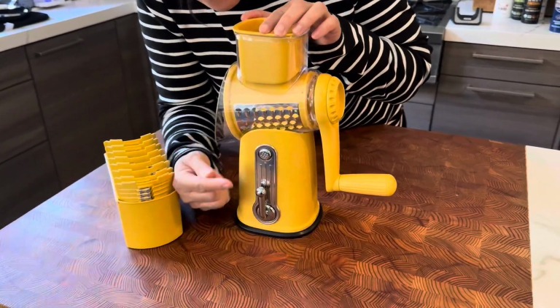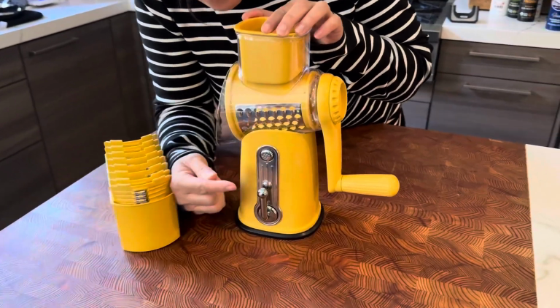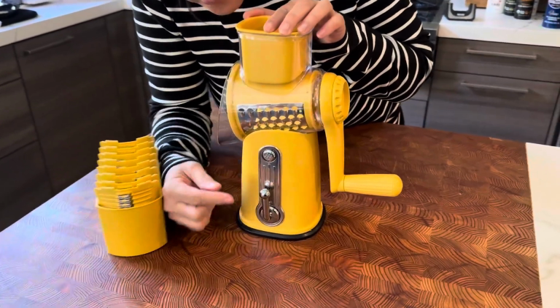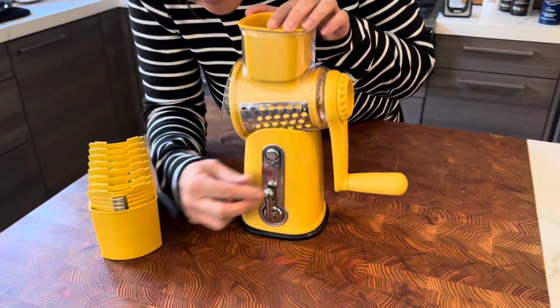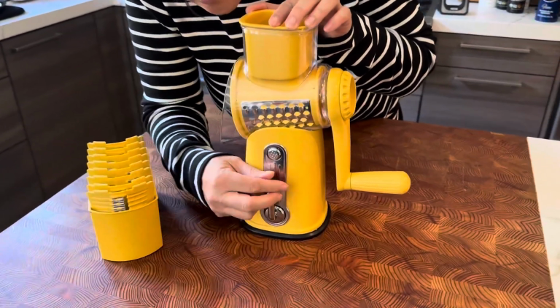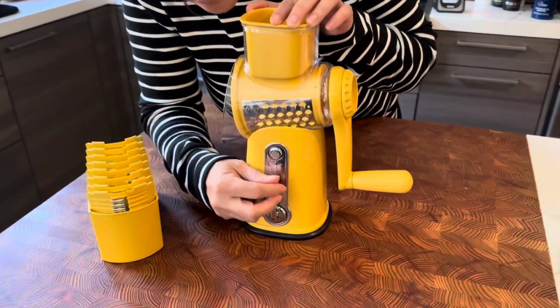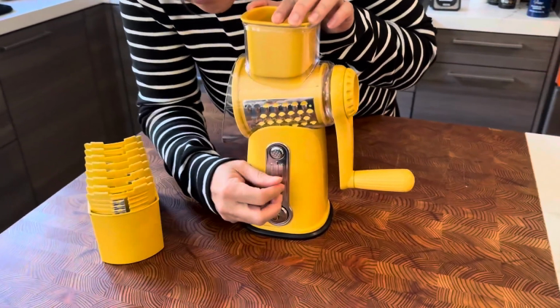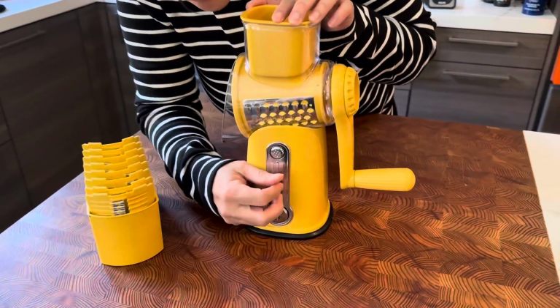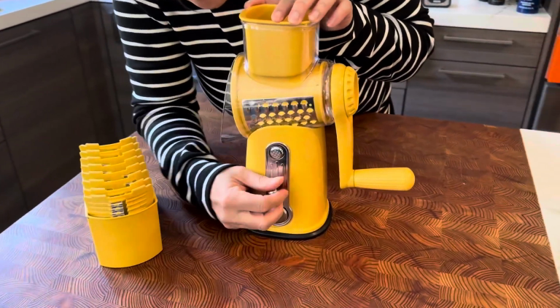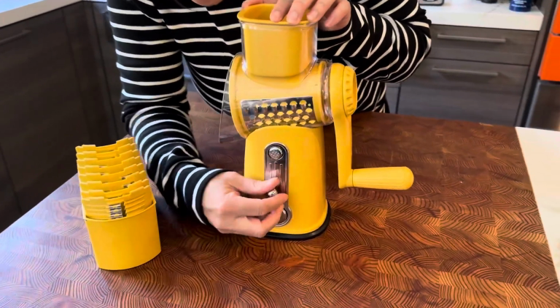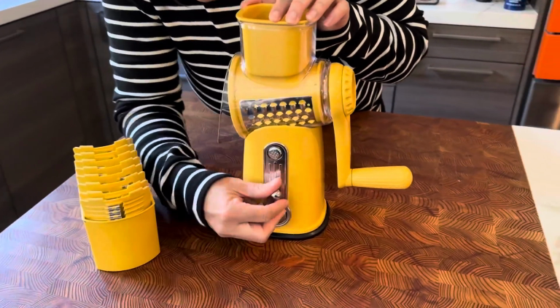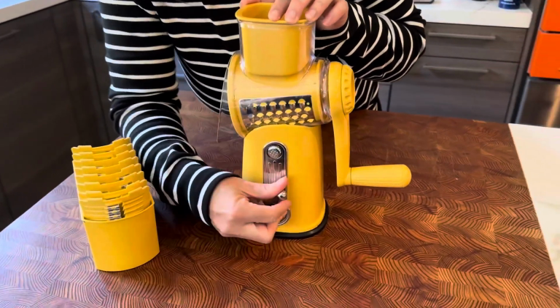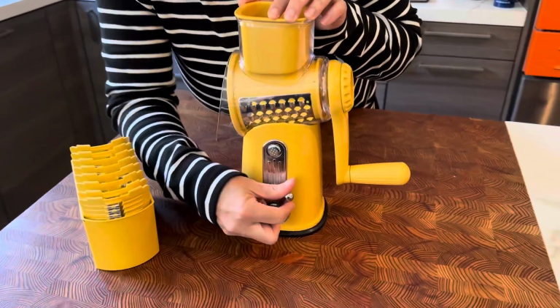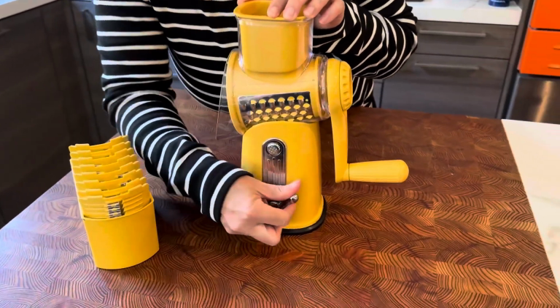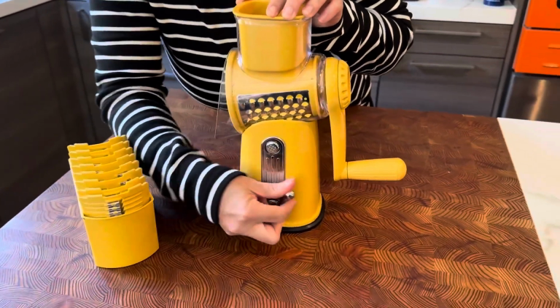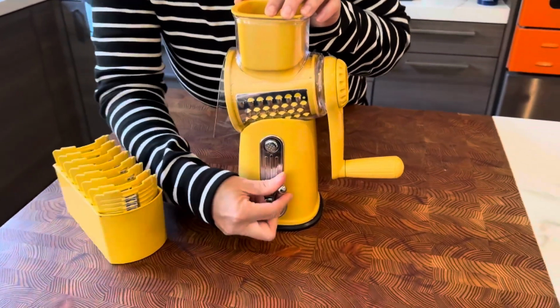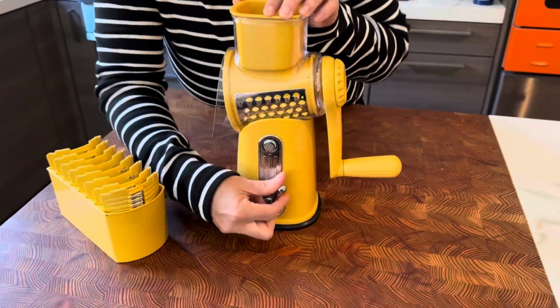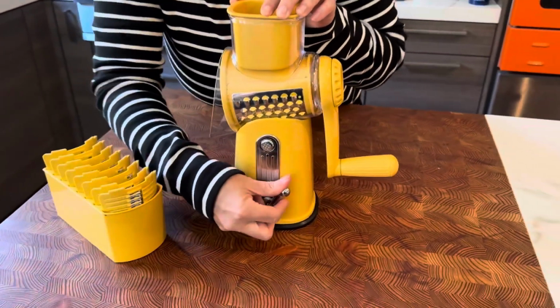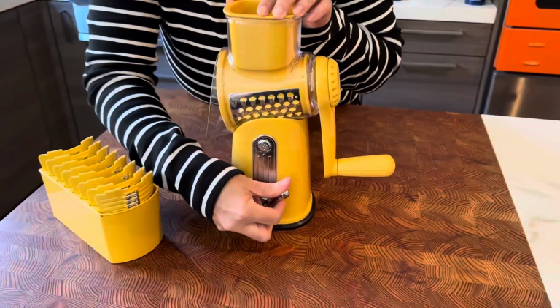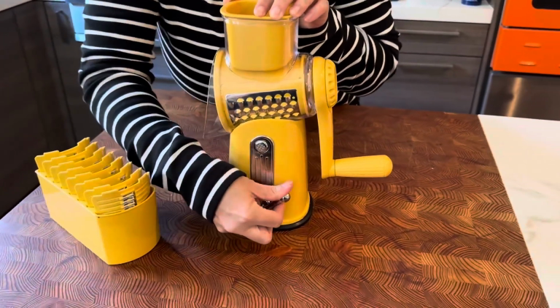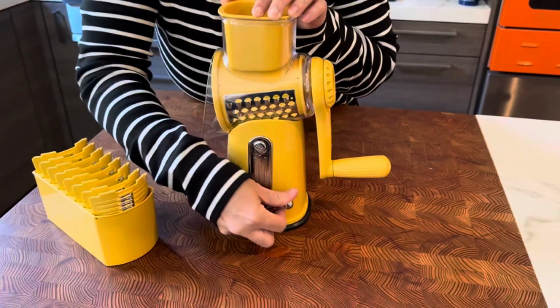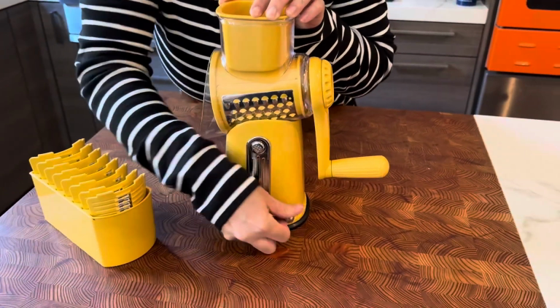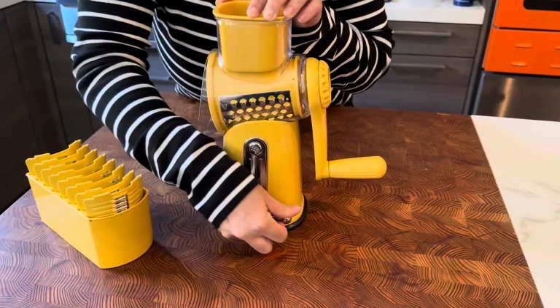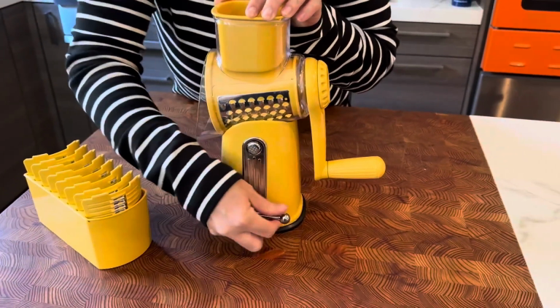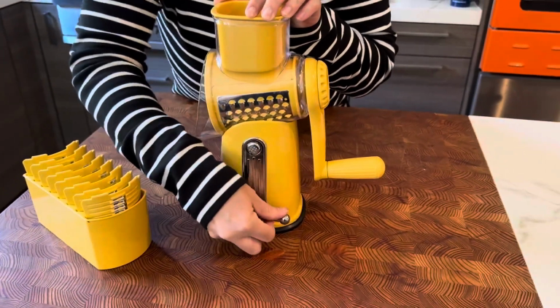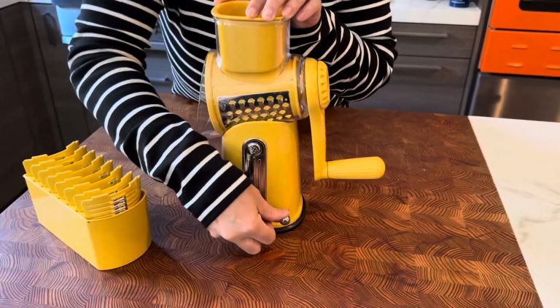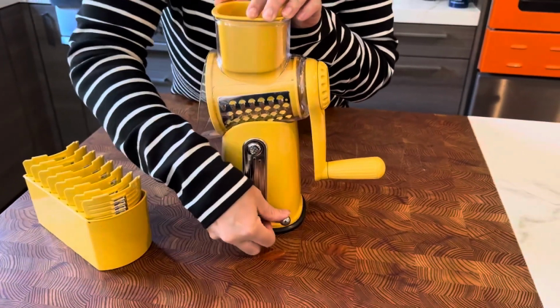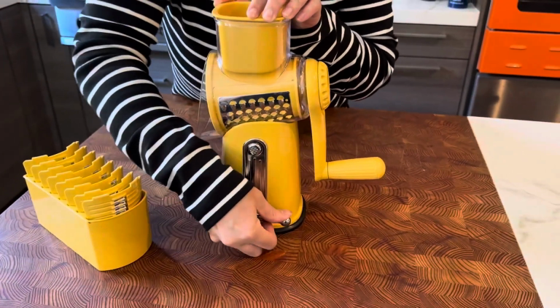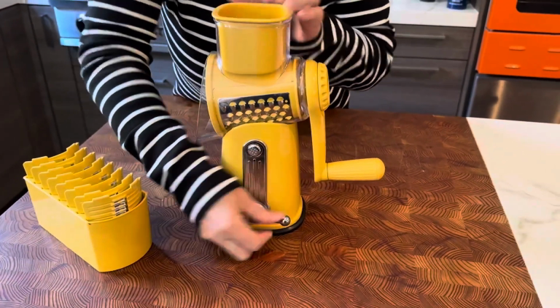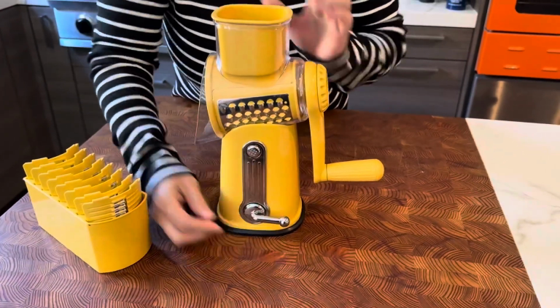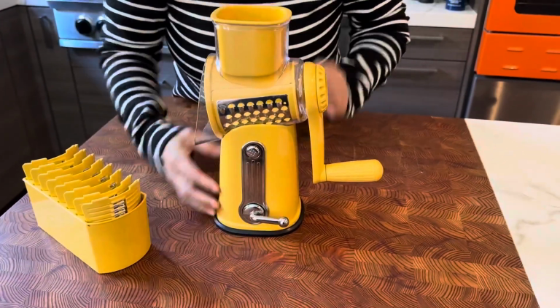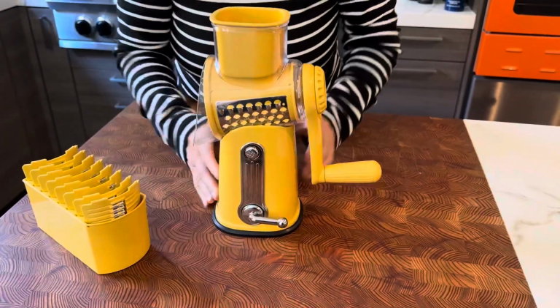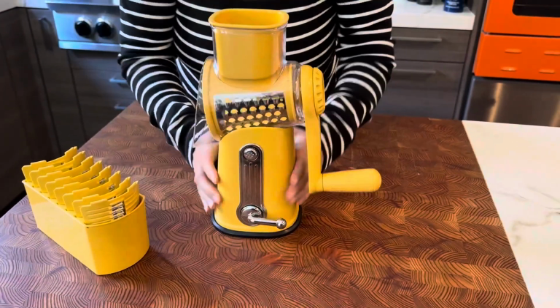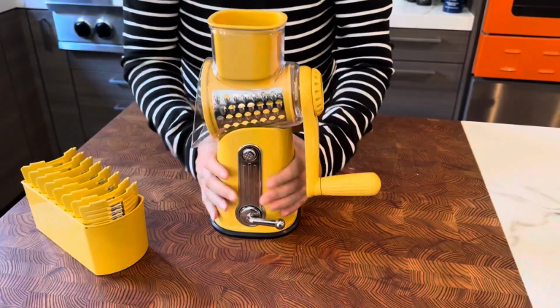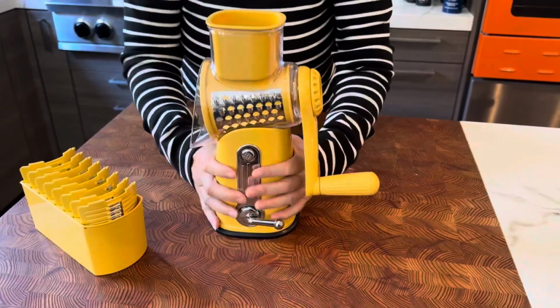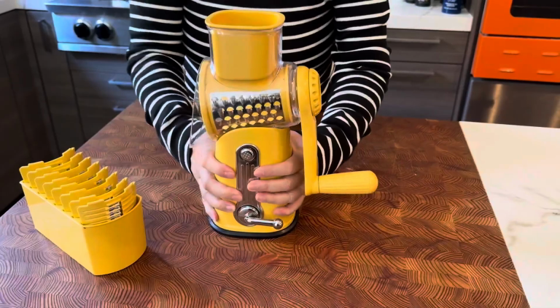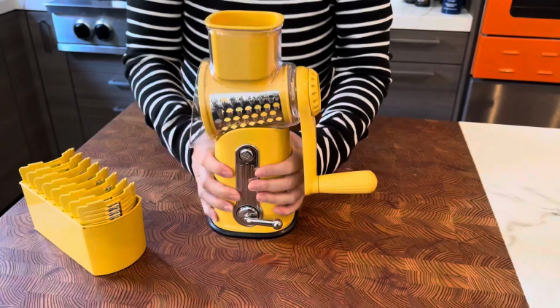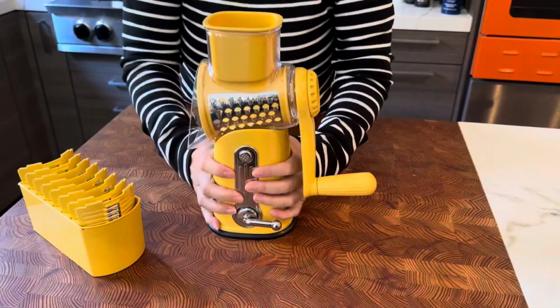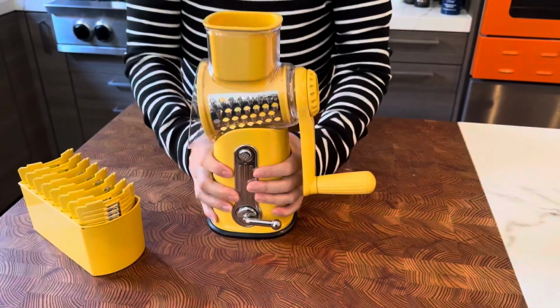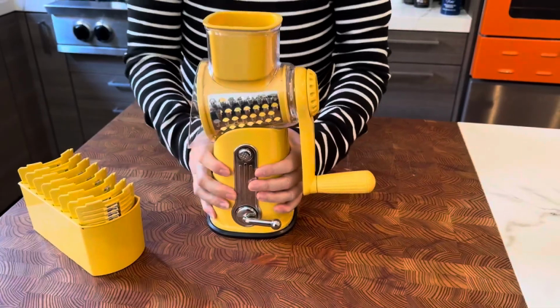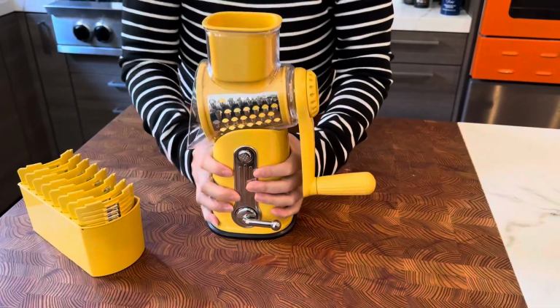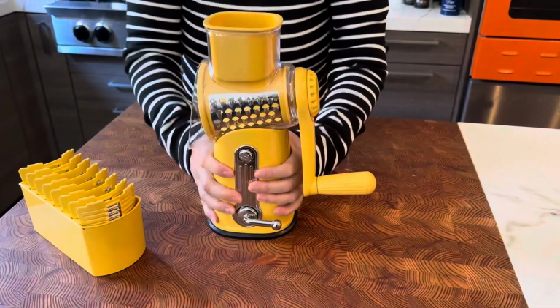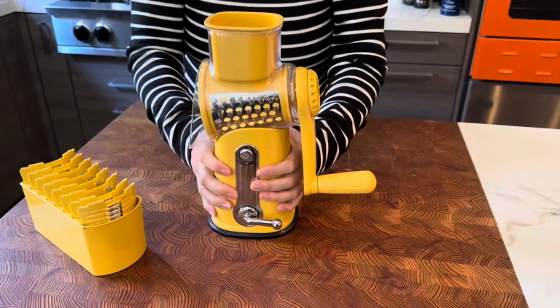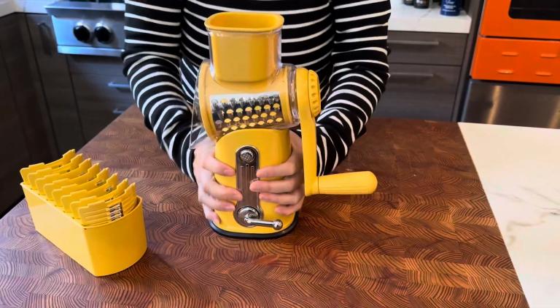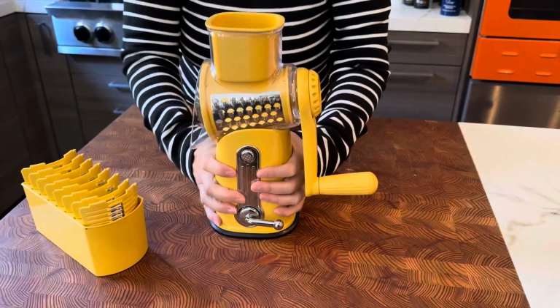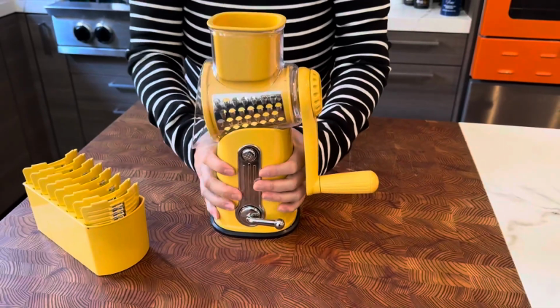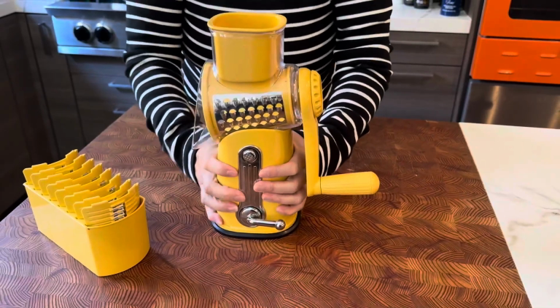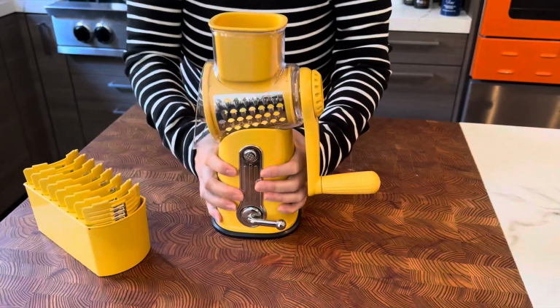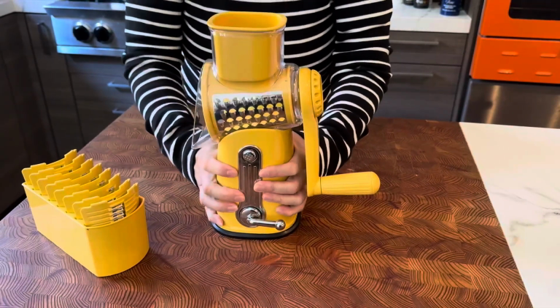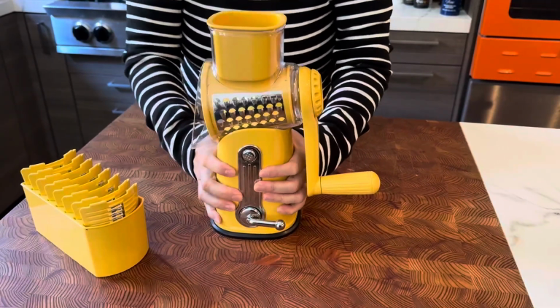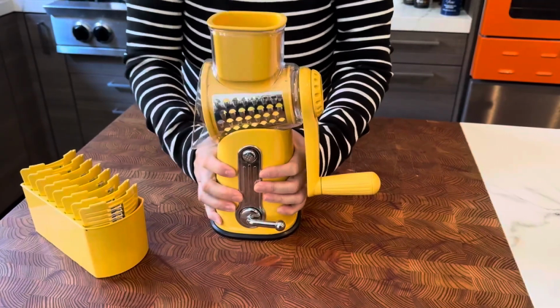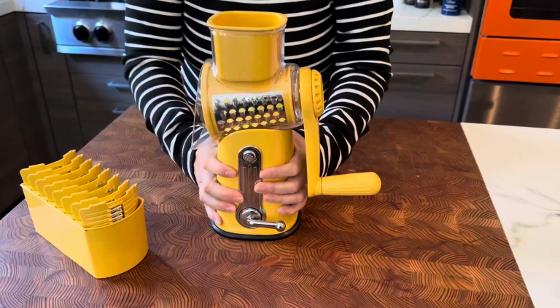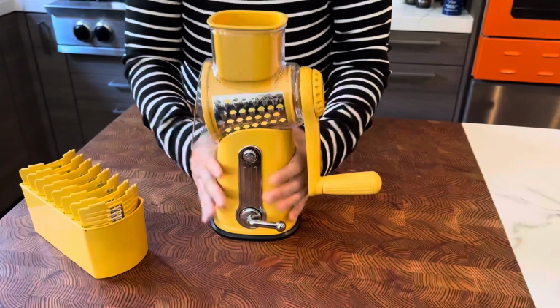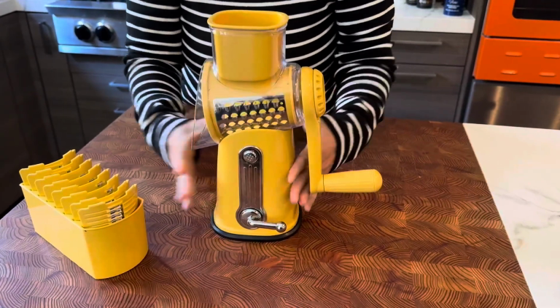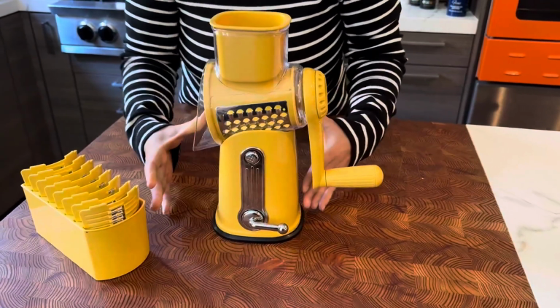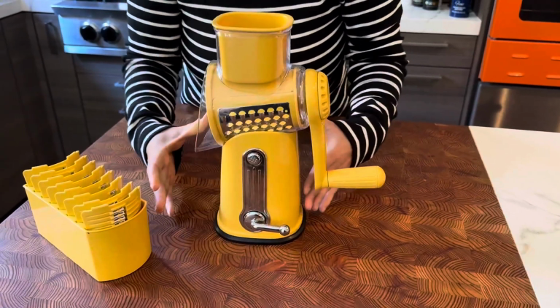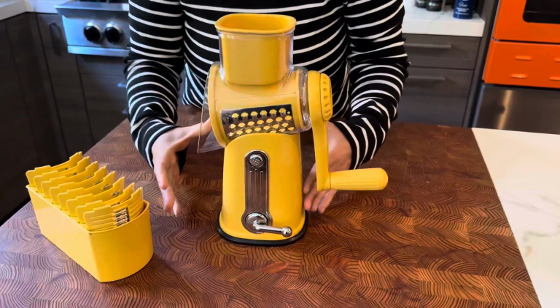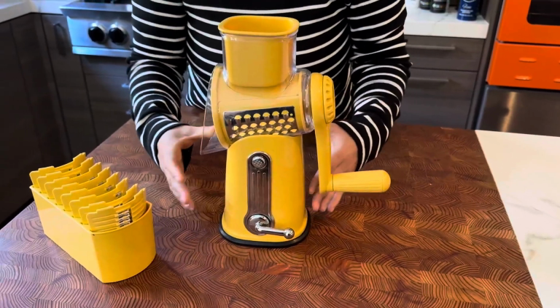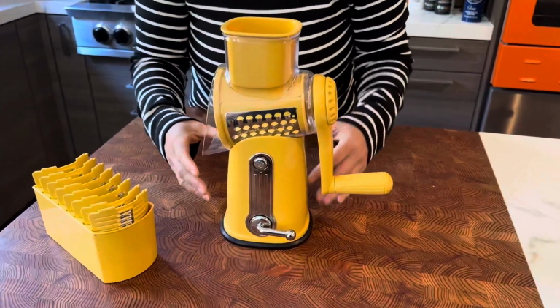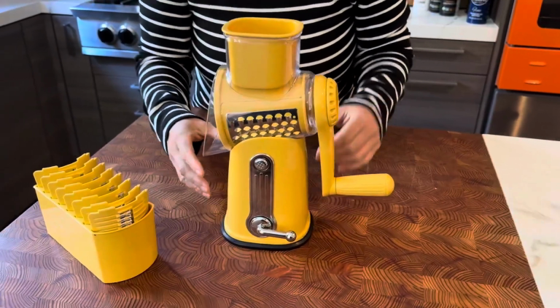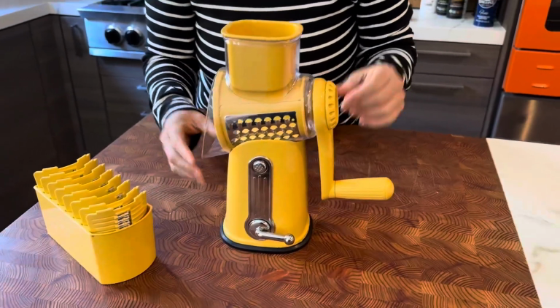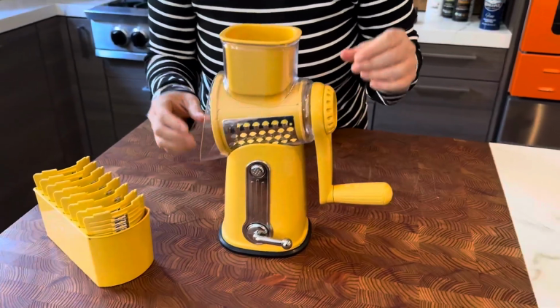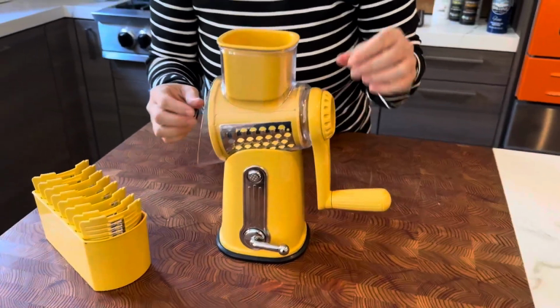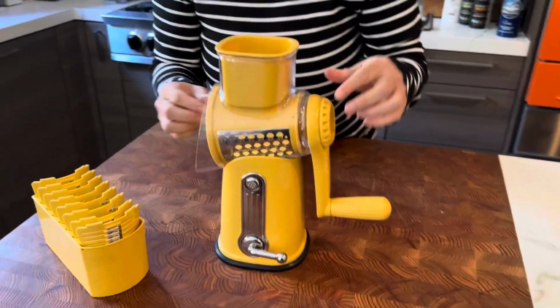The first thing is you want something that has really great suction and it's not going to go anywhere. This is not going anywhere.